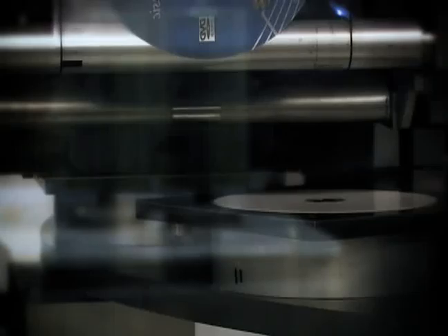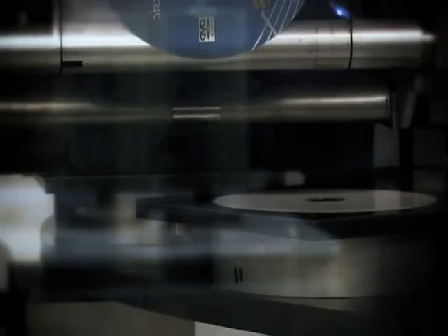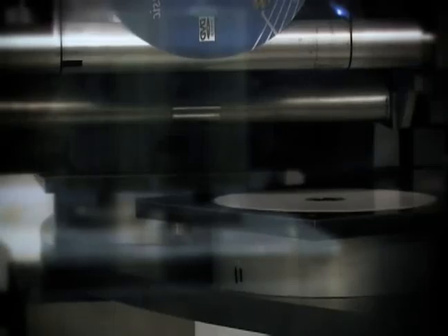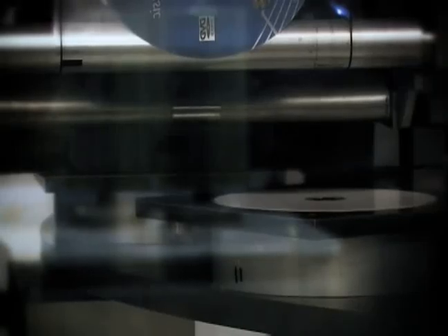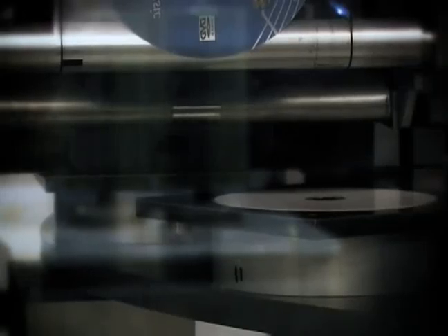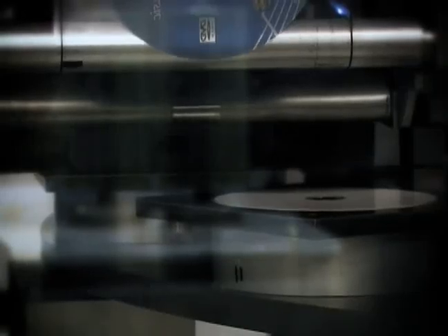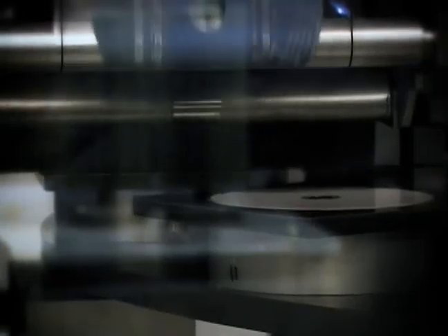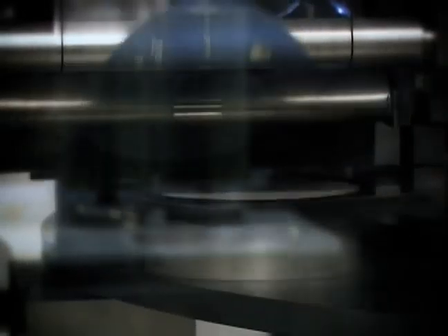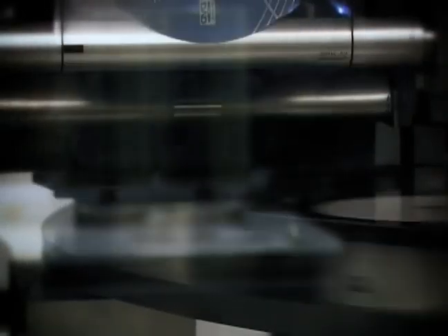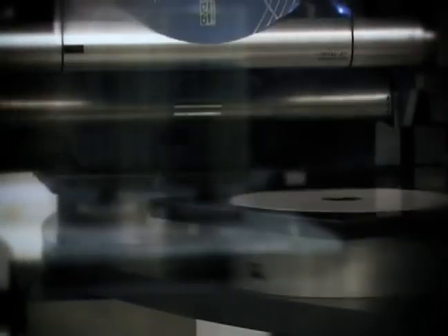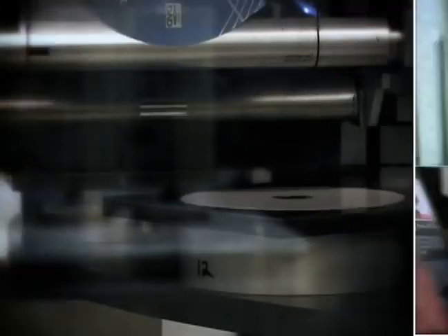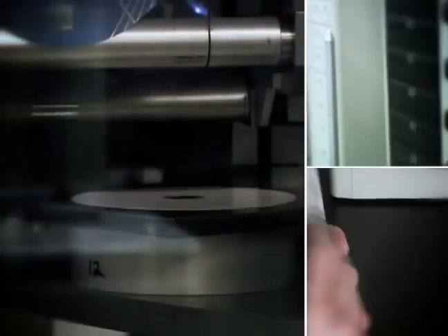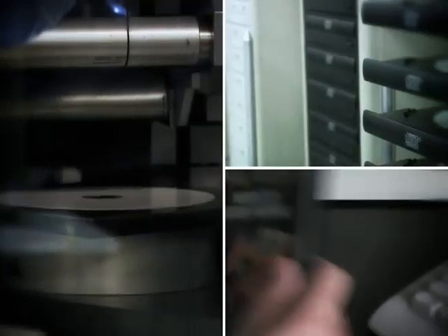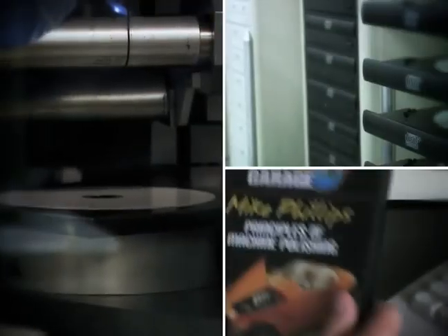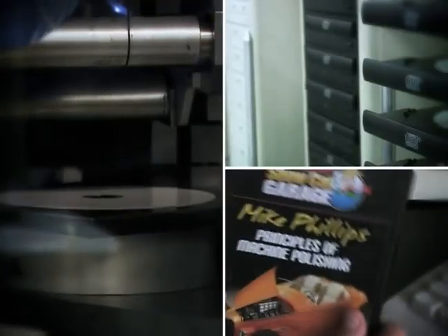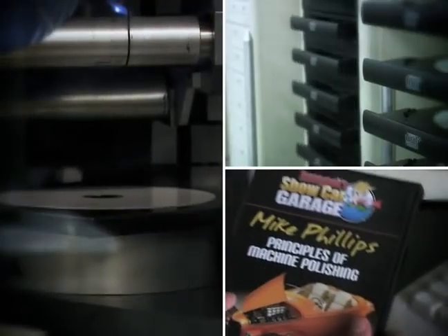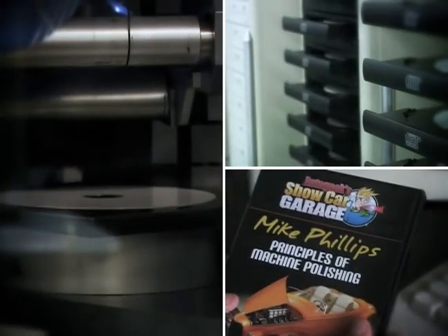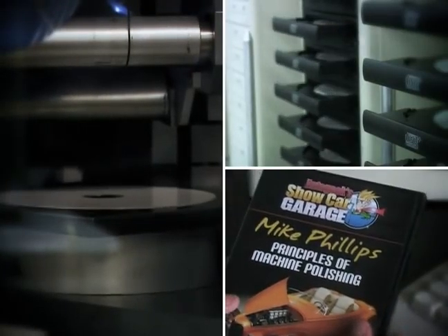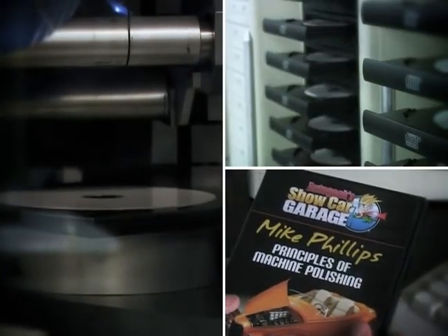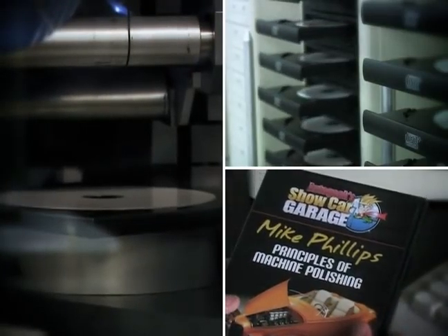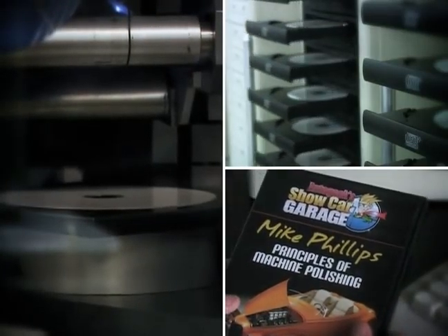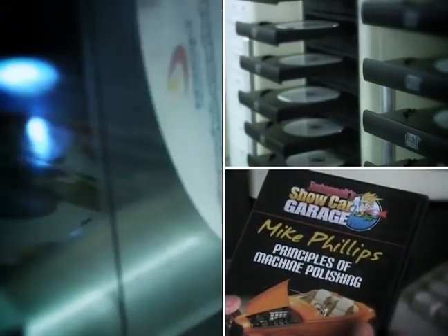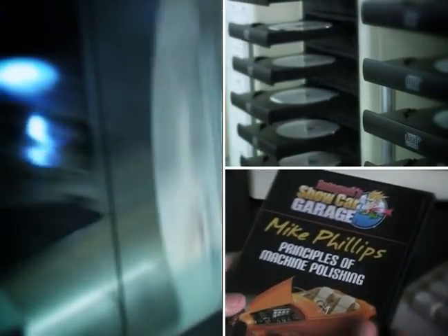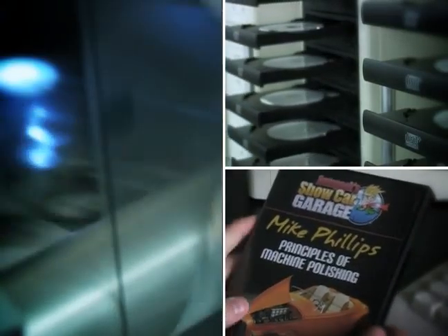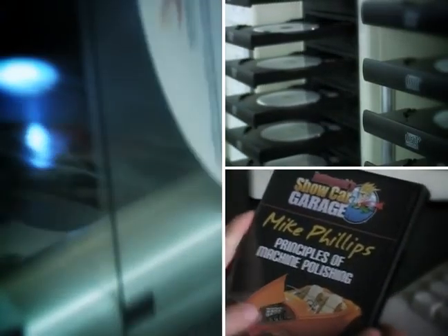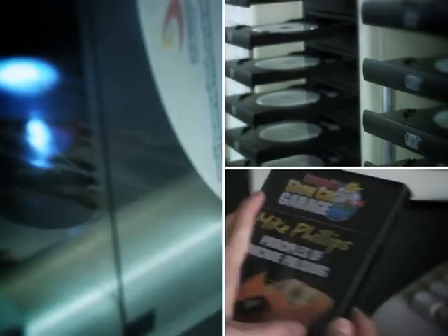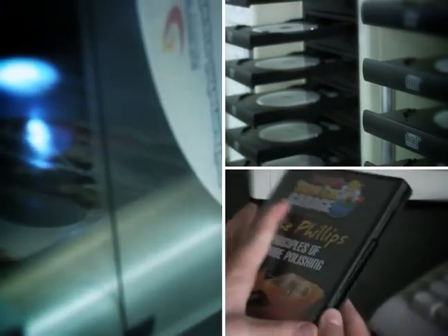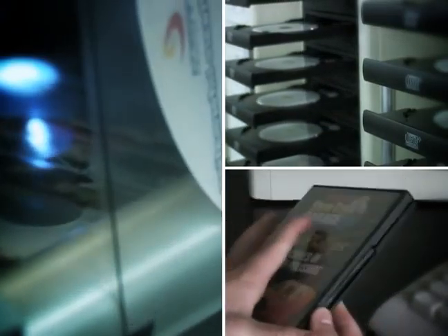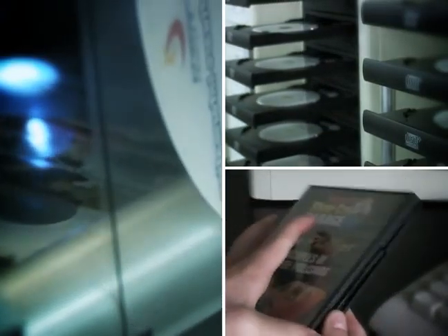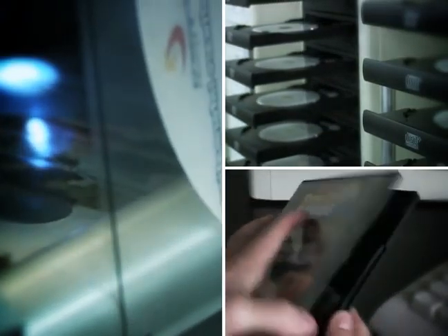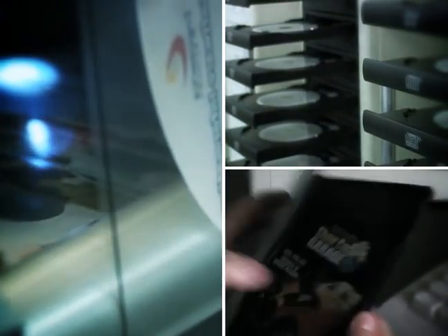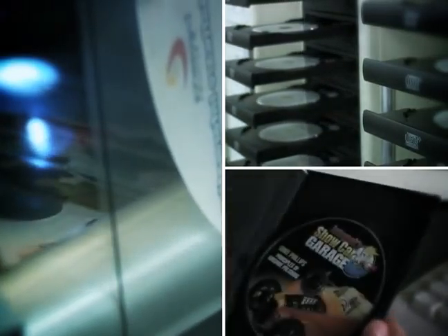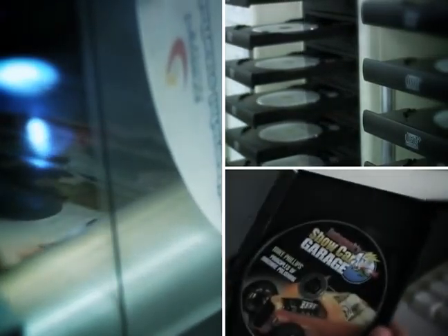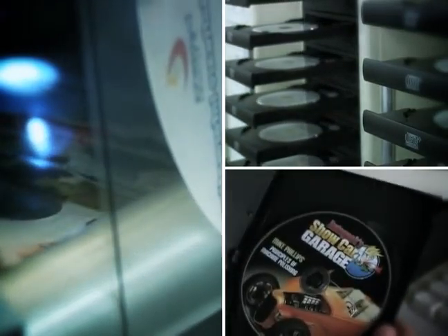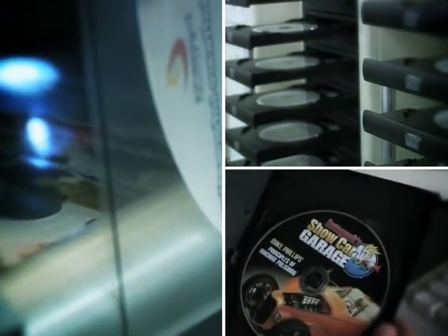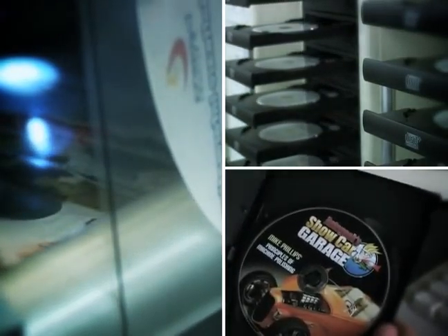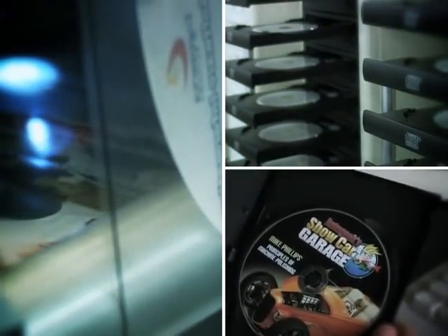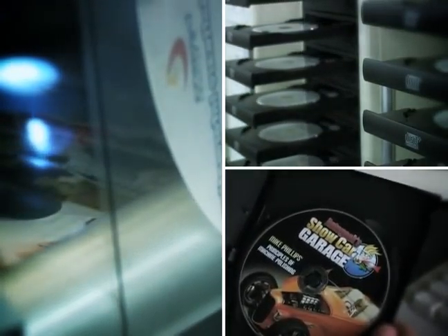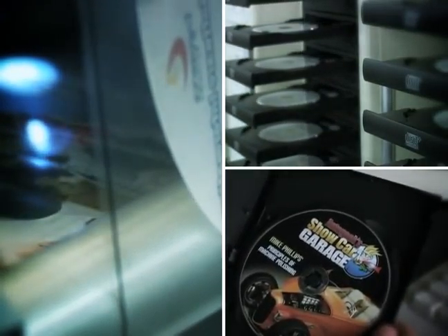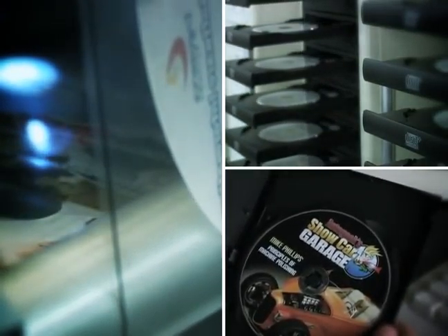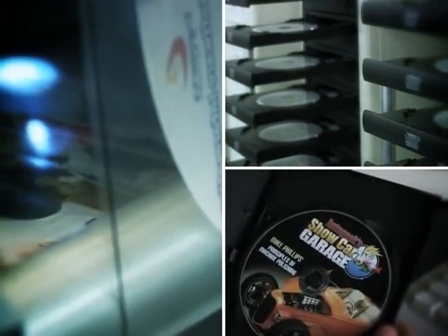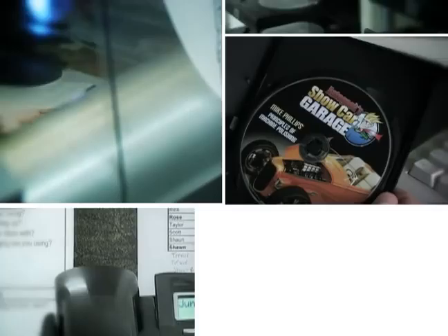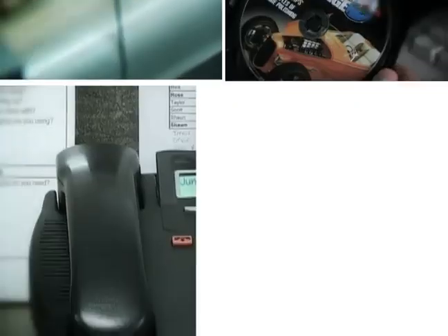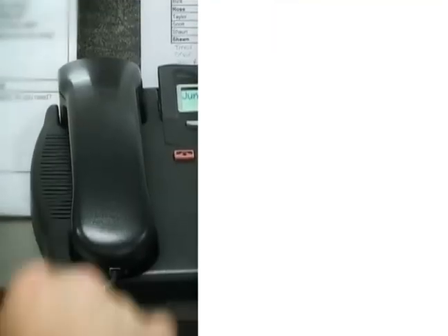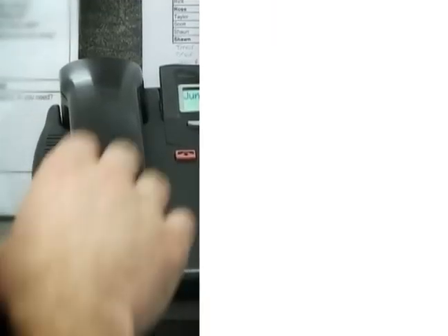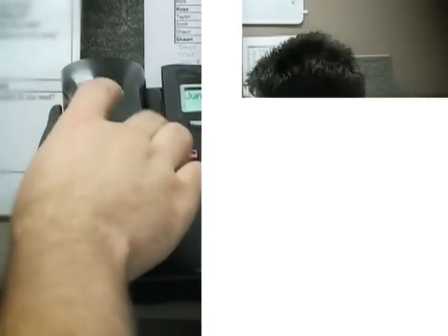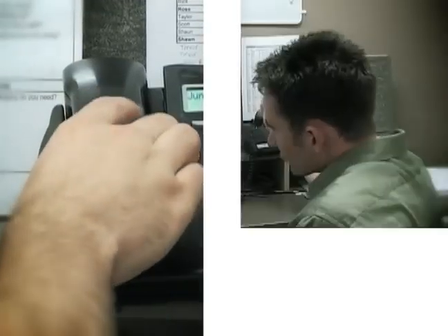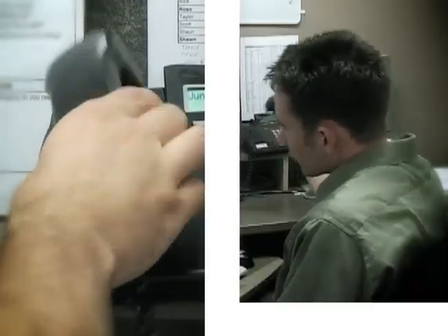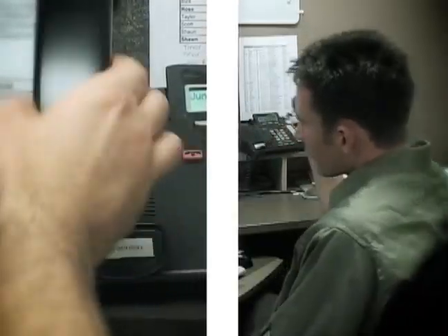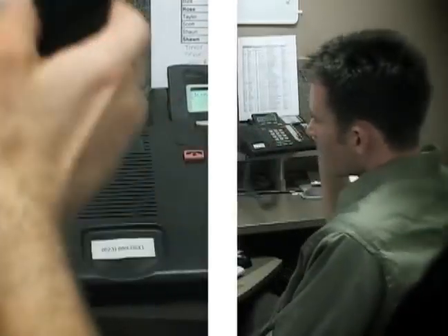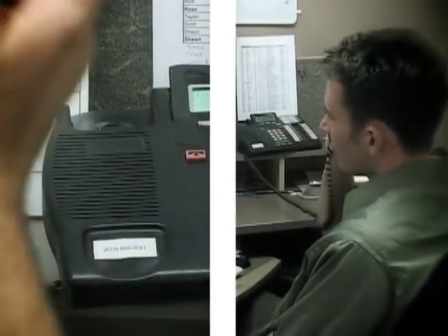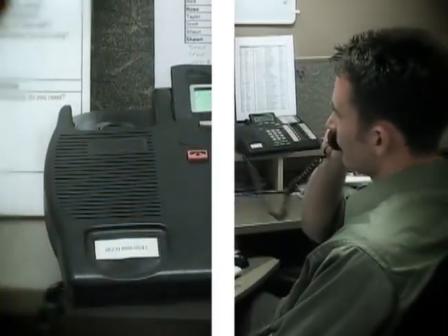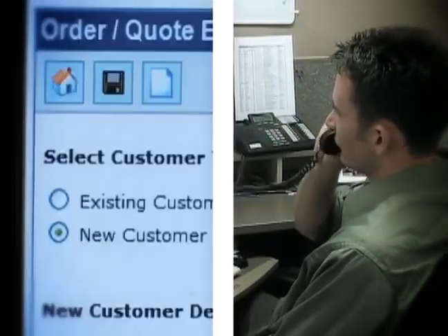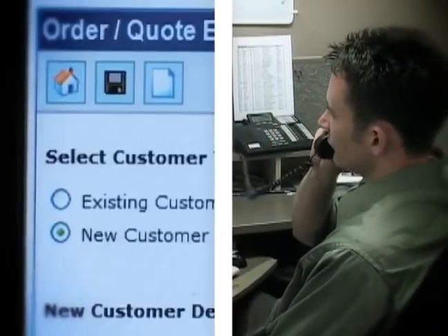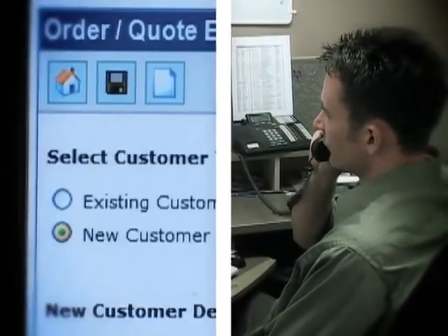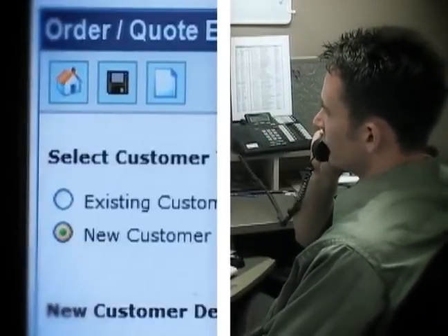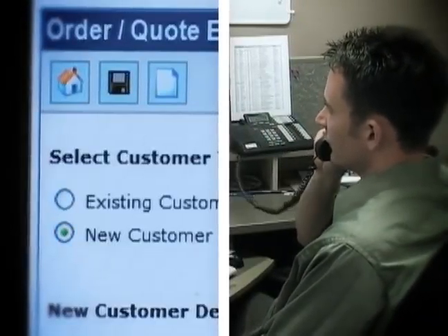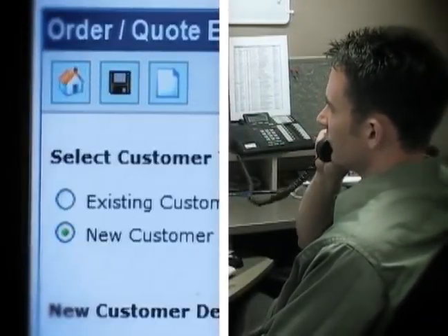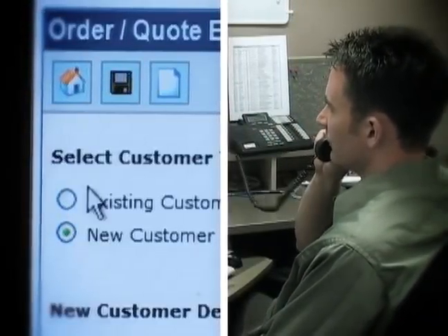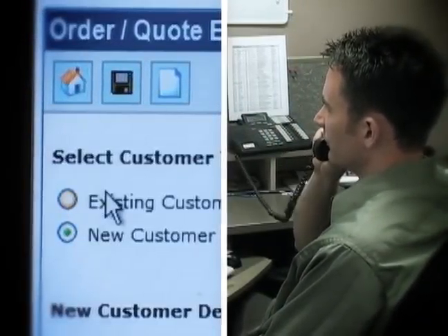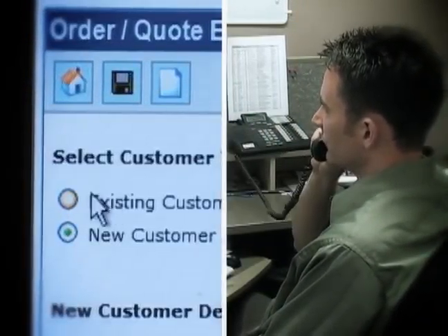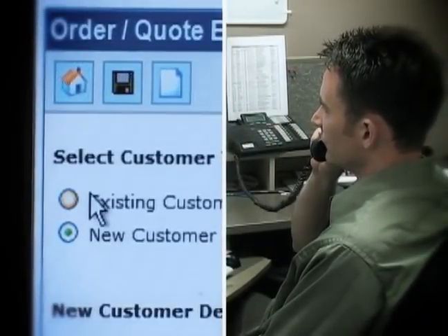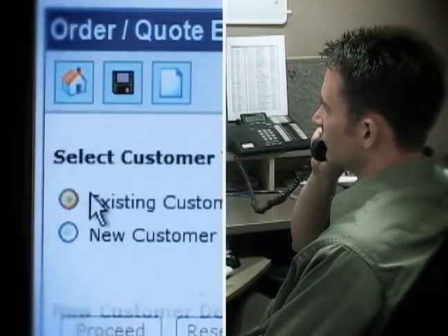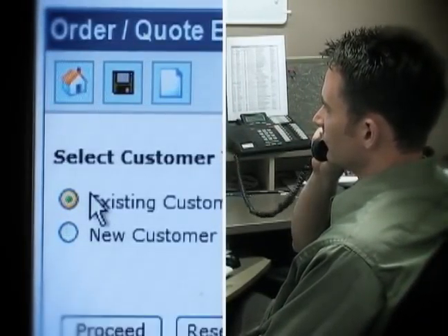Put your project on the fast track with CD-ROM2GO's short run disc duplication. It's quick, convenient, and just a phone call away.